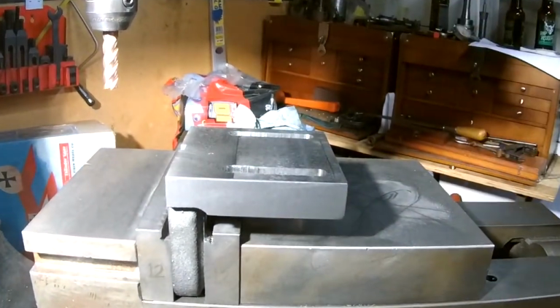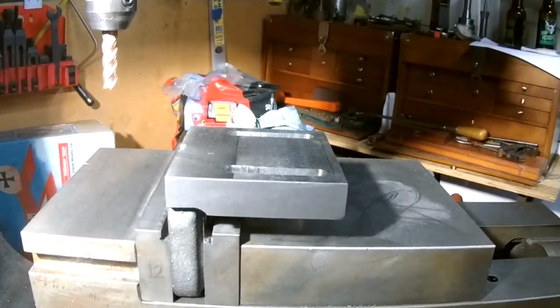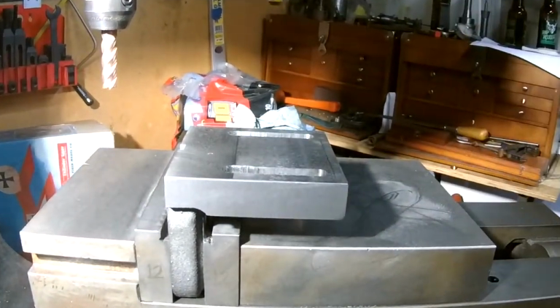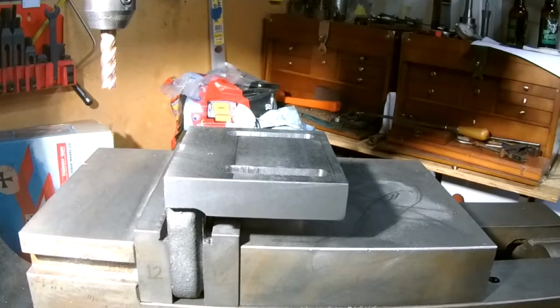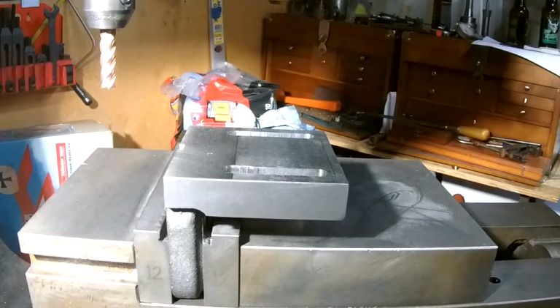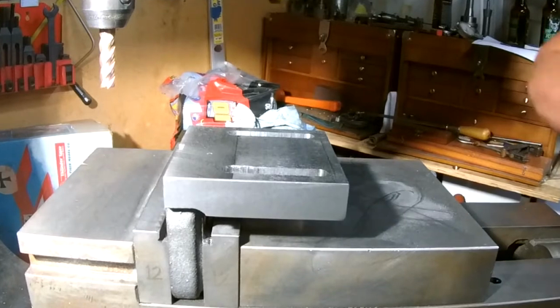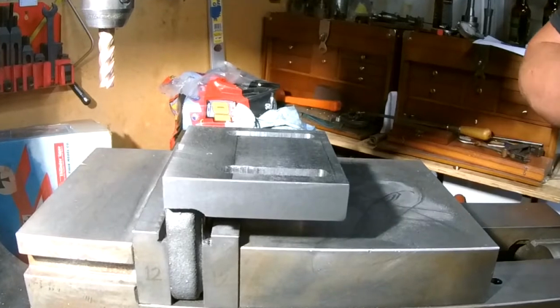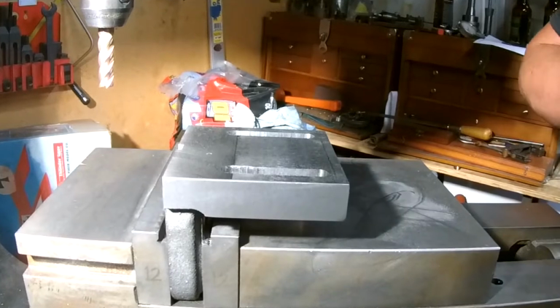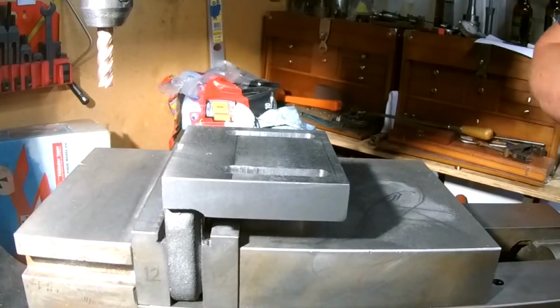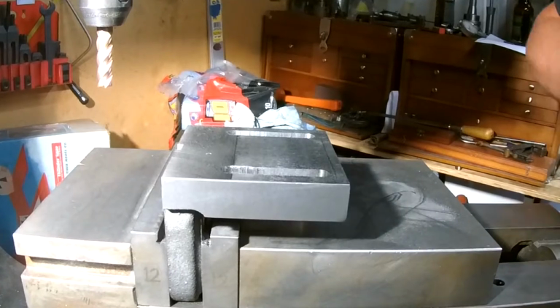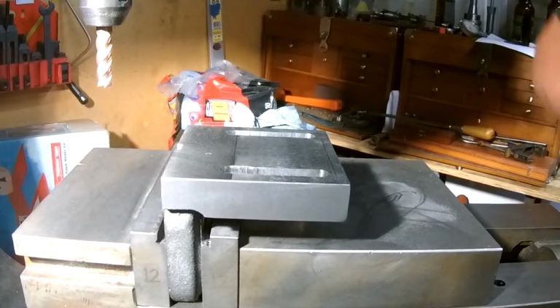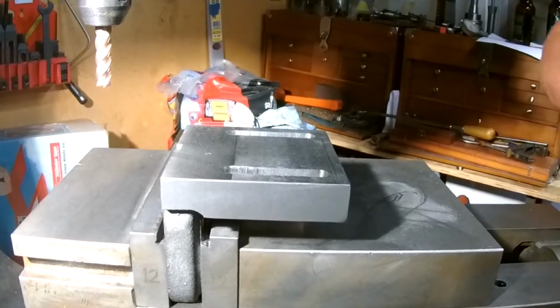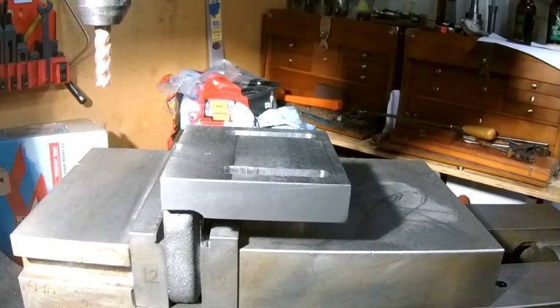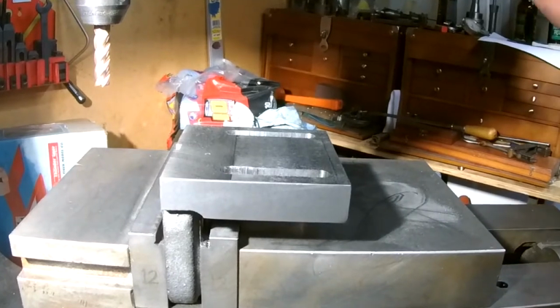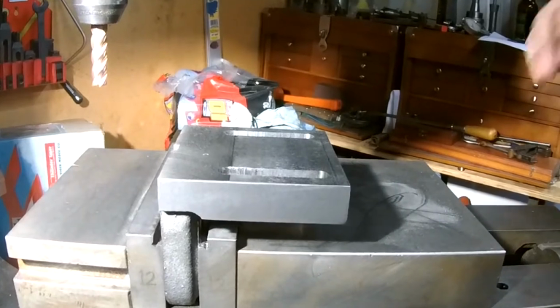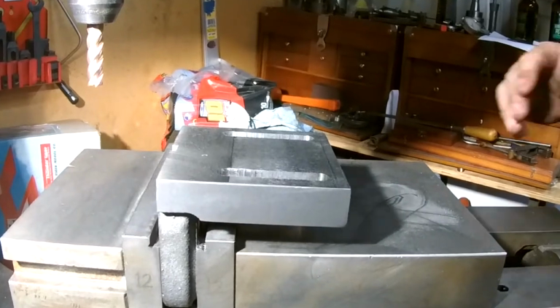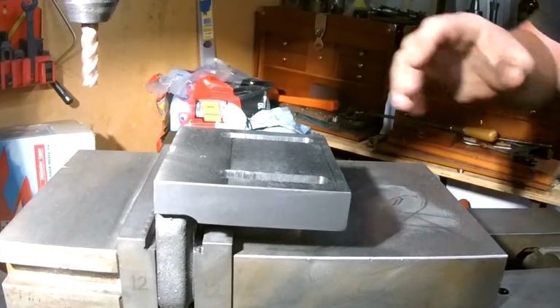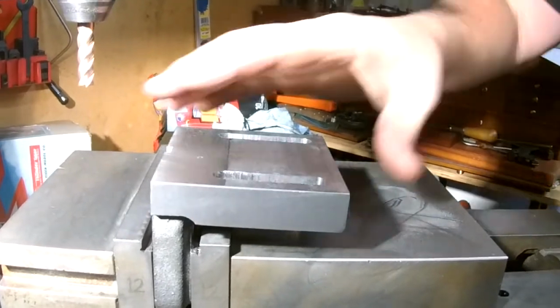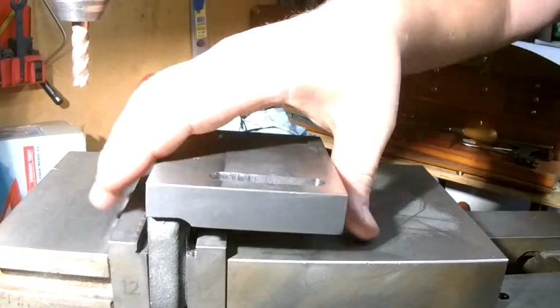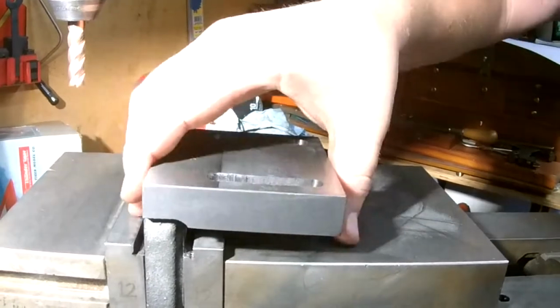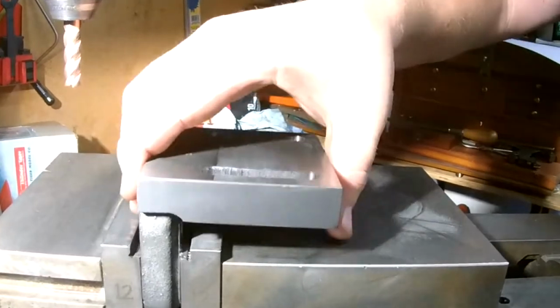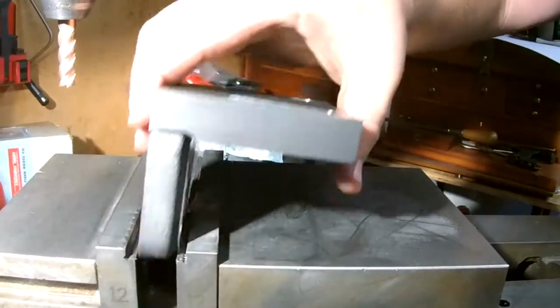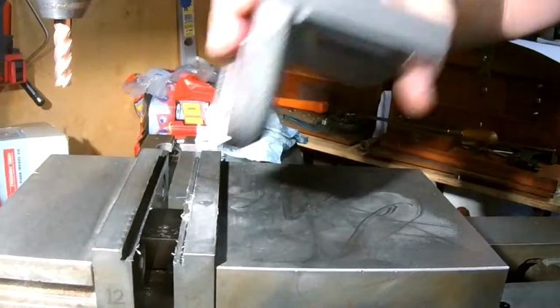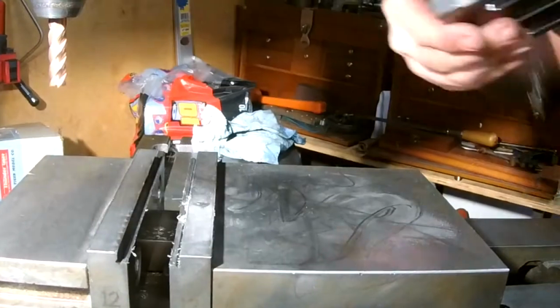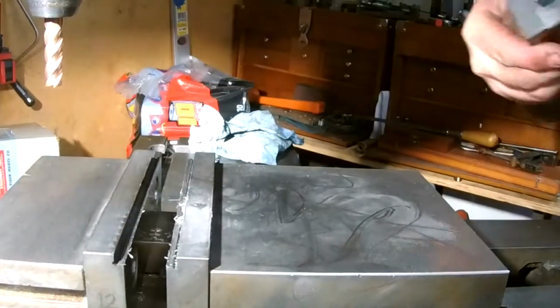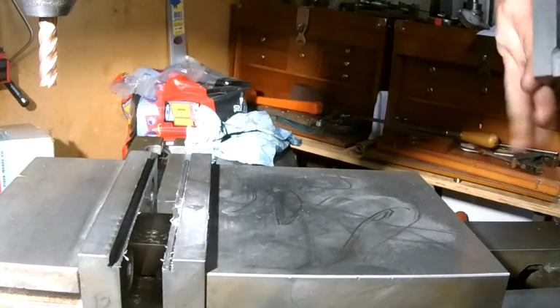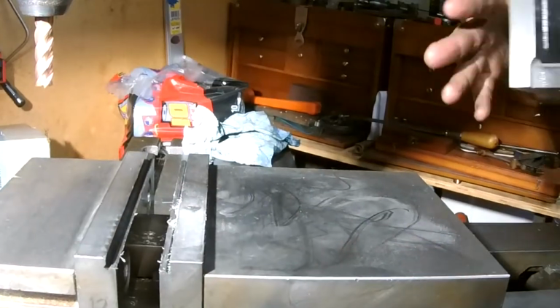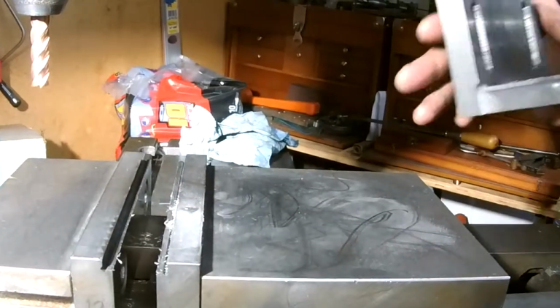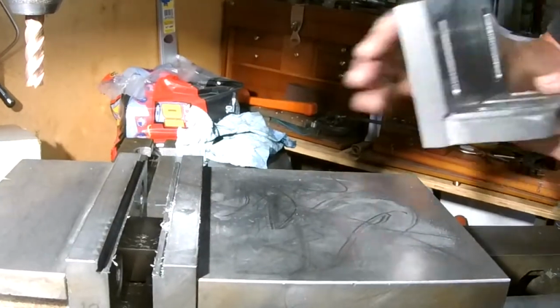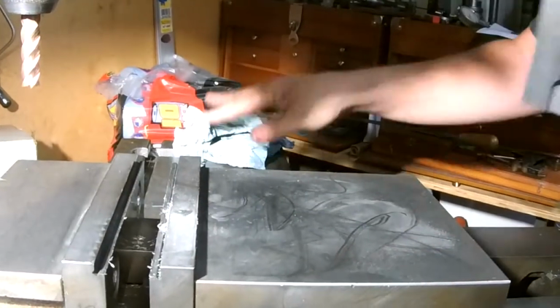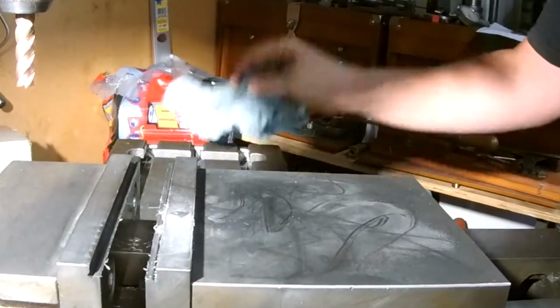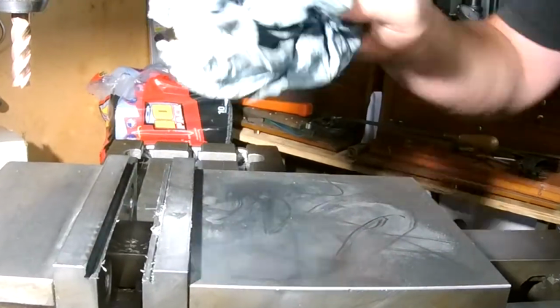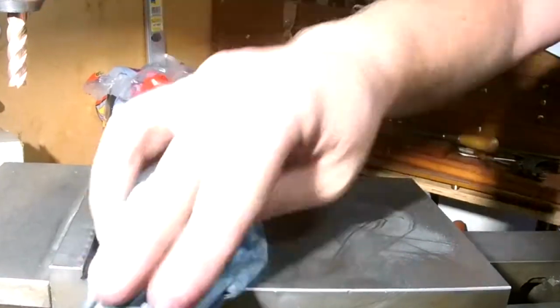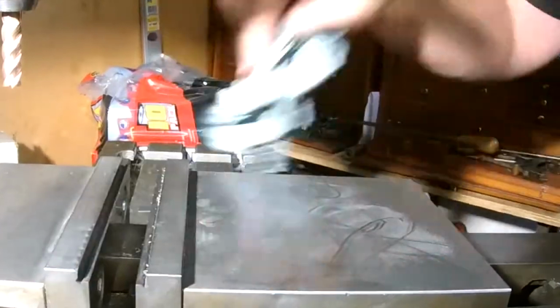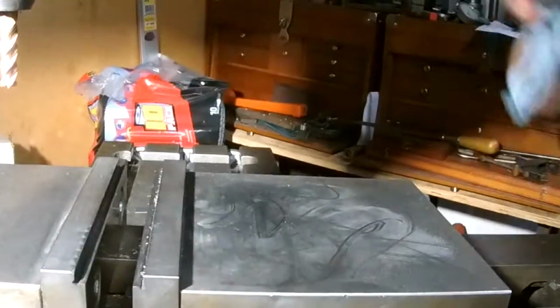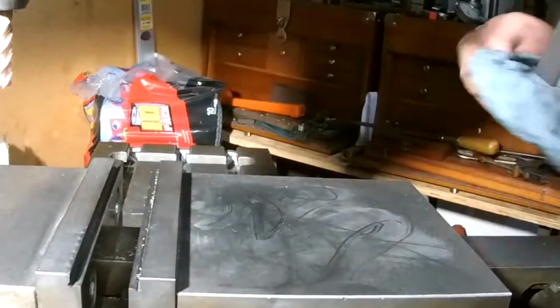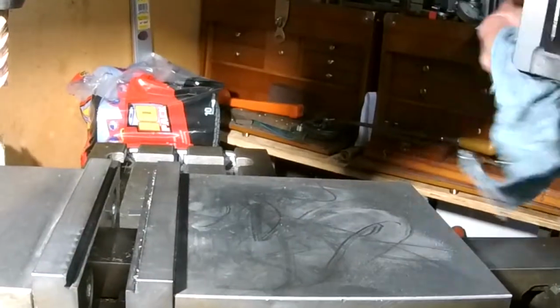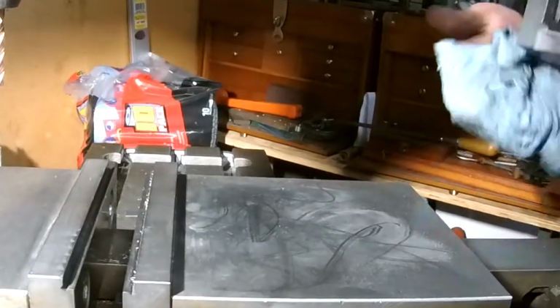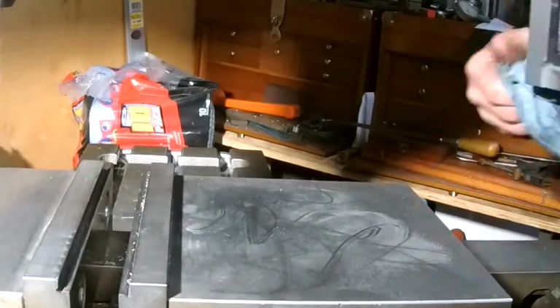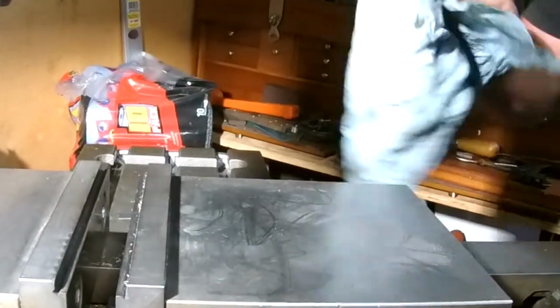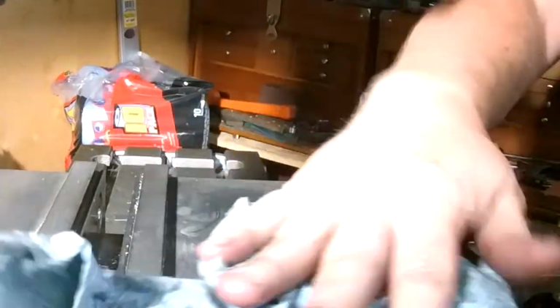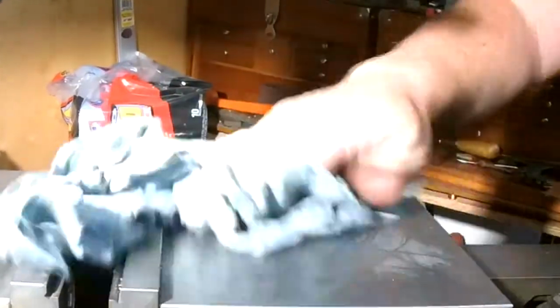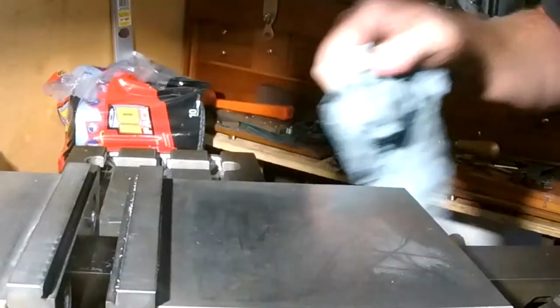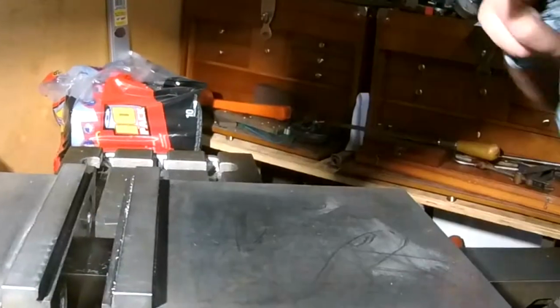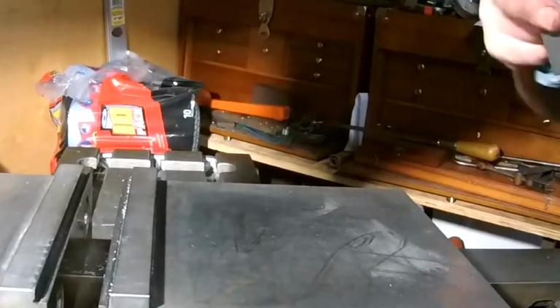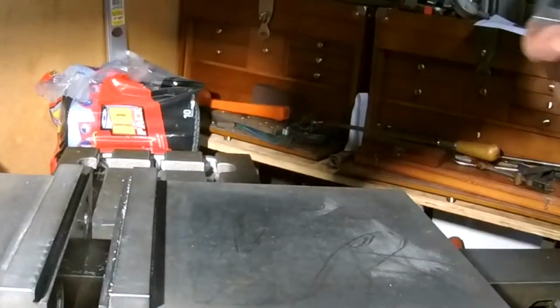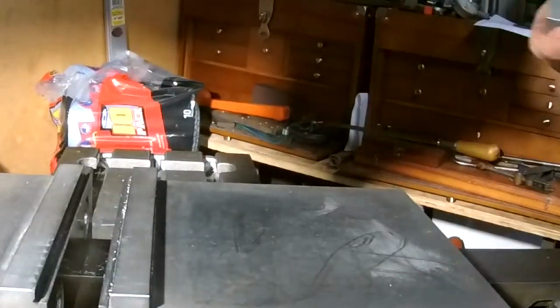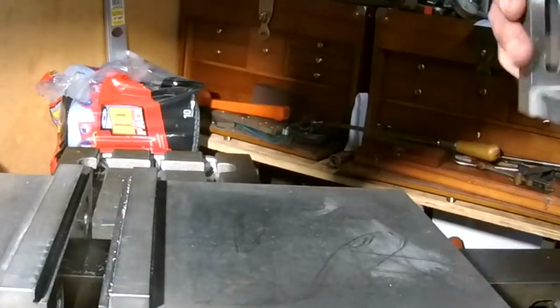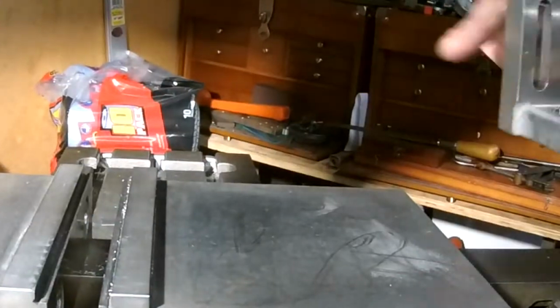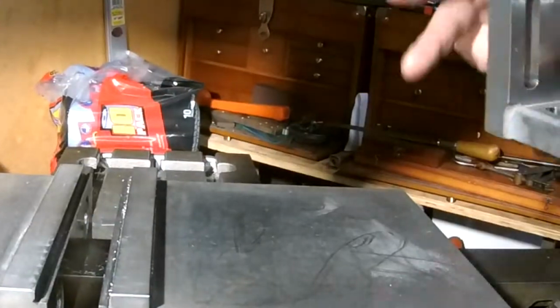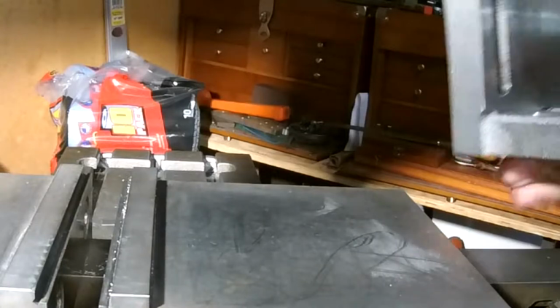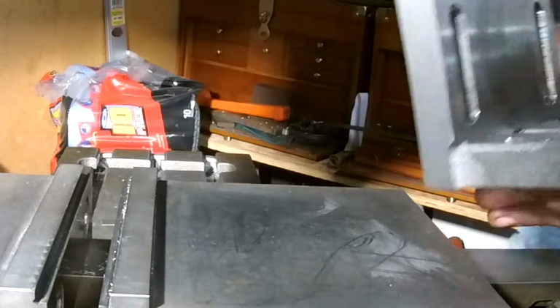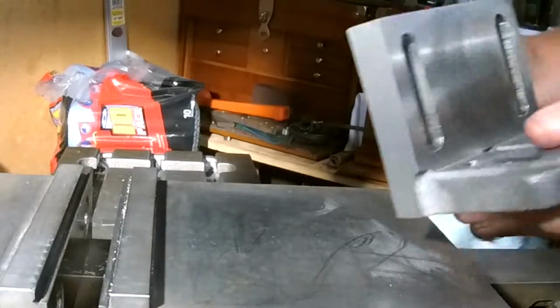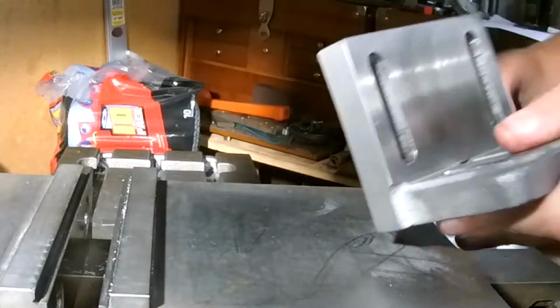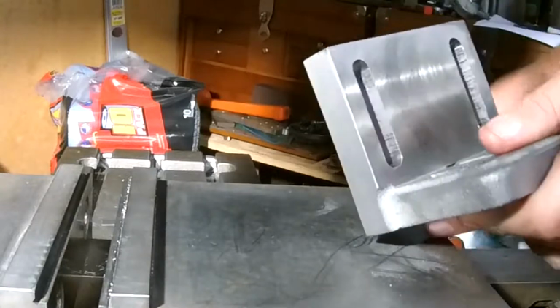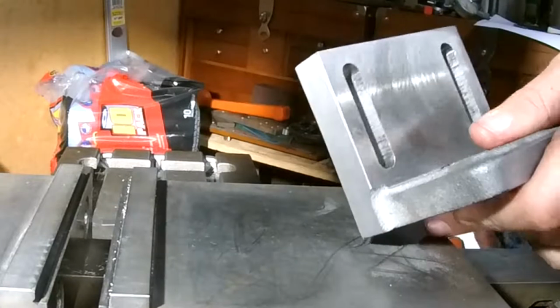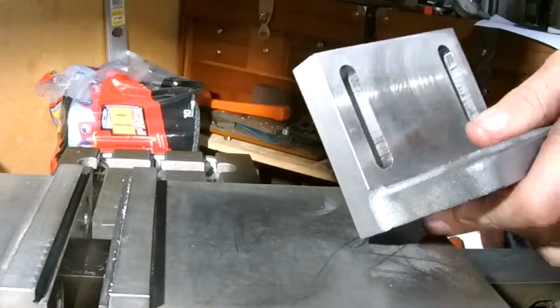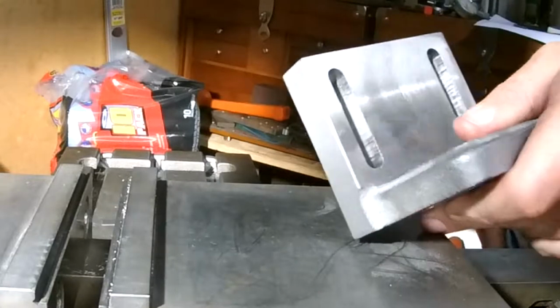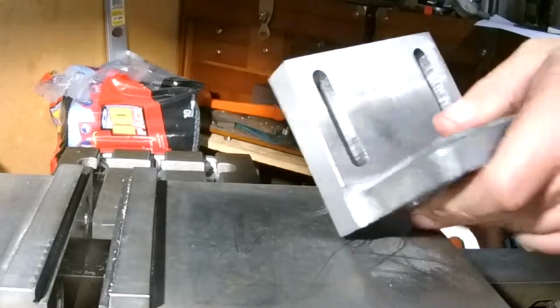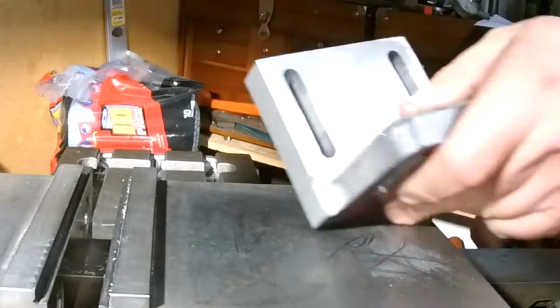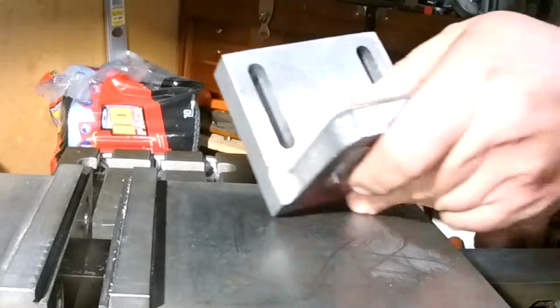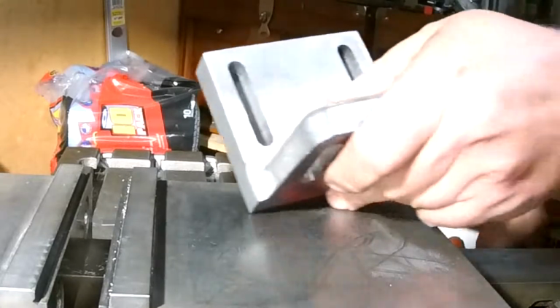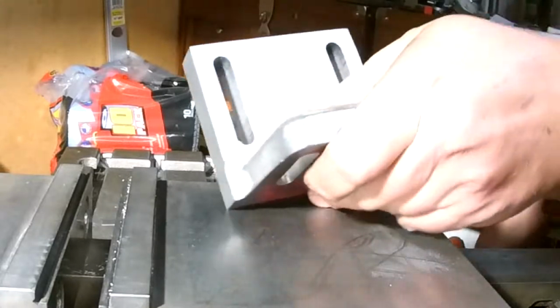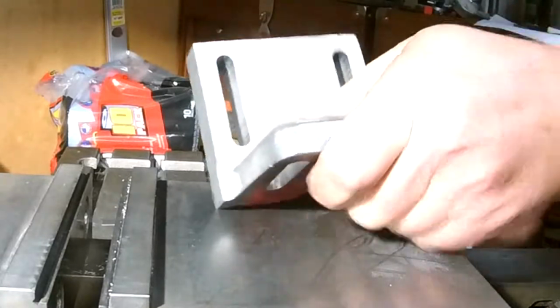There you have it - our almost finished part. I will lap all these milled surfaces just to make them look good.